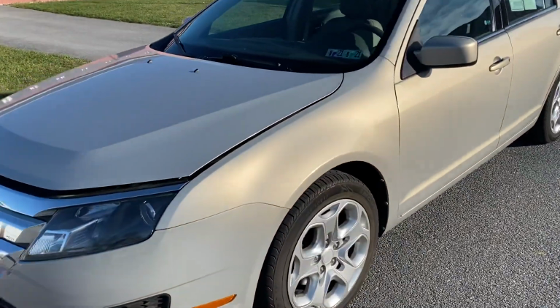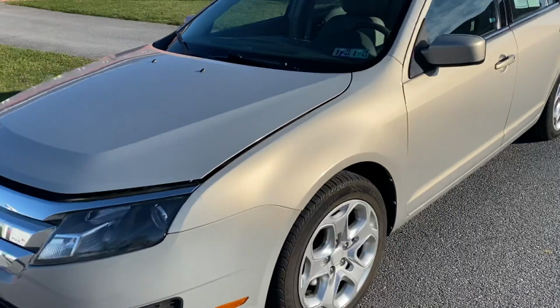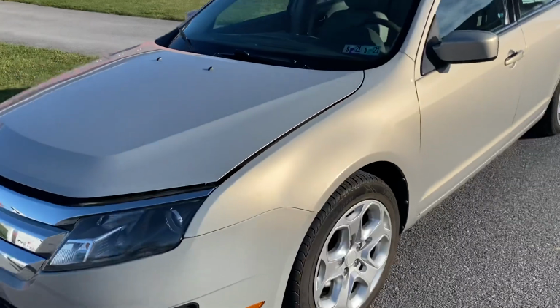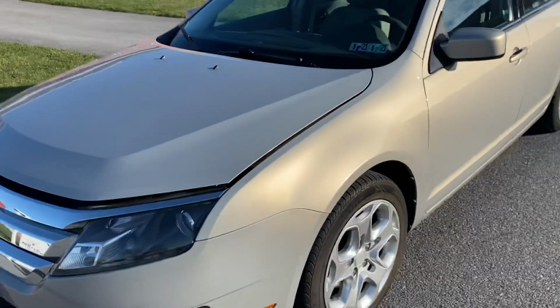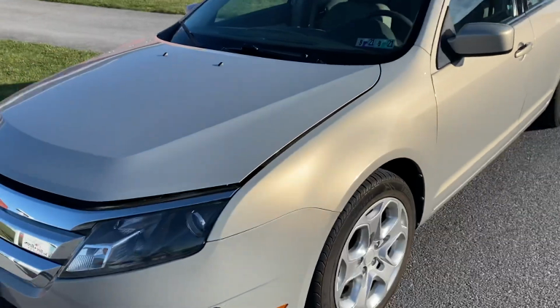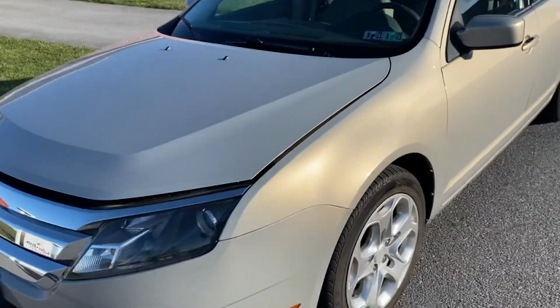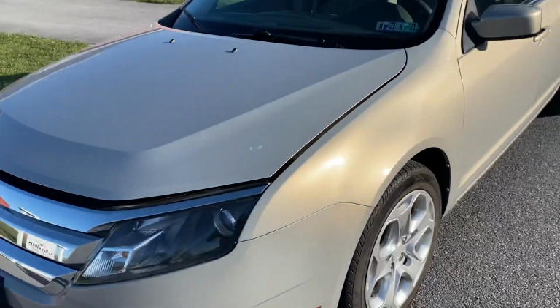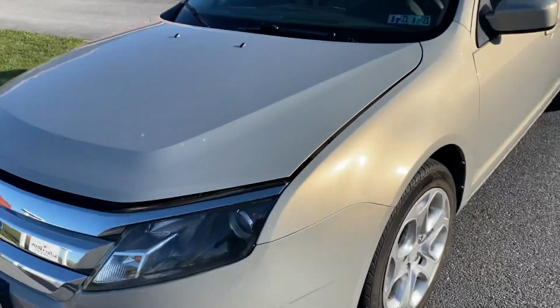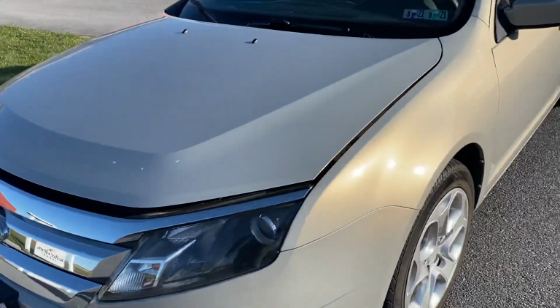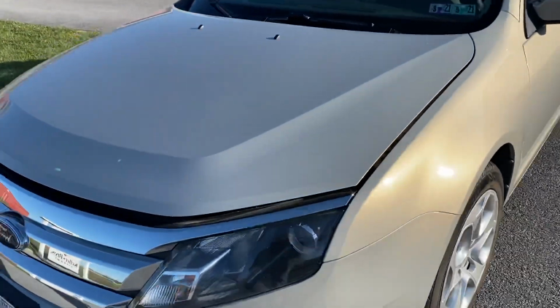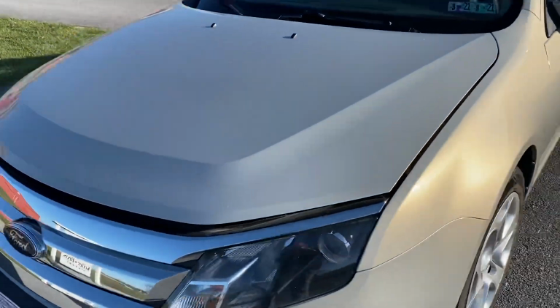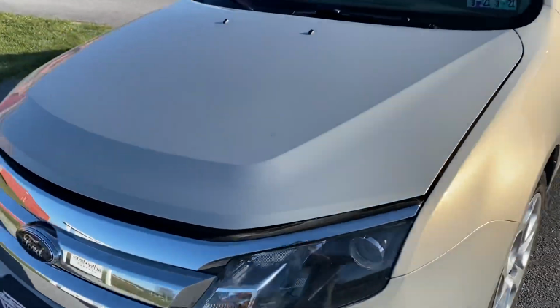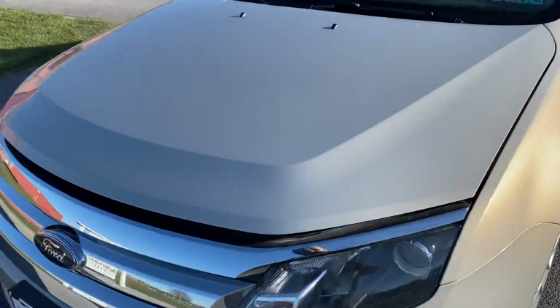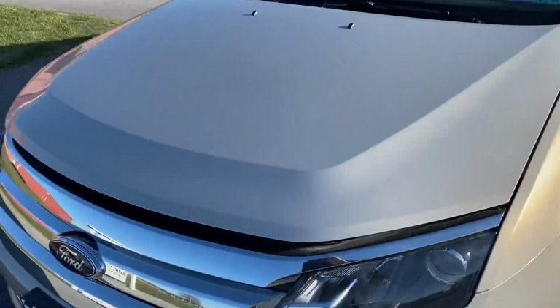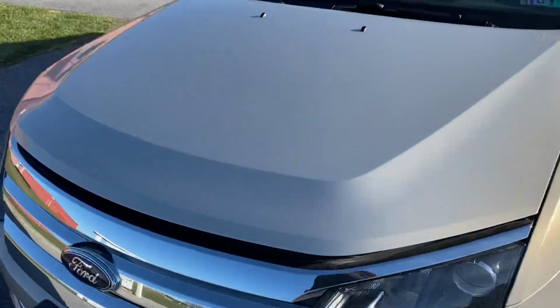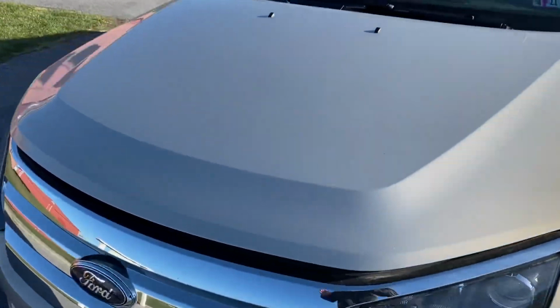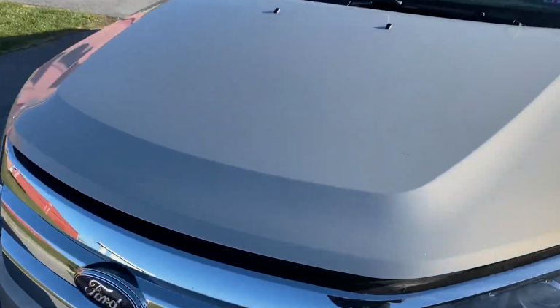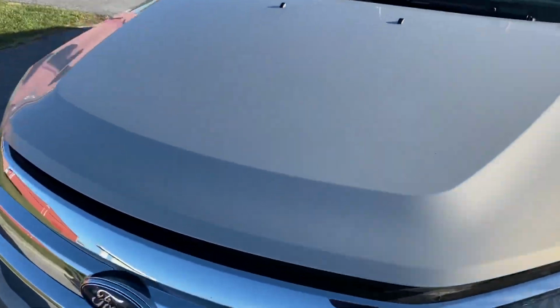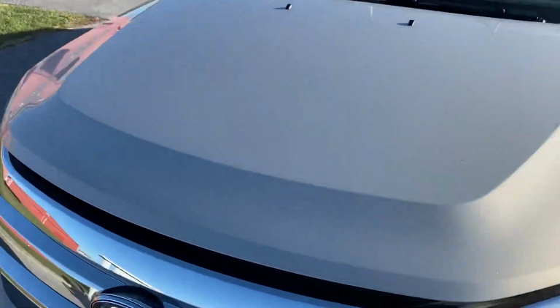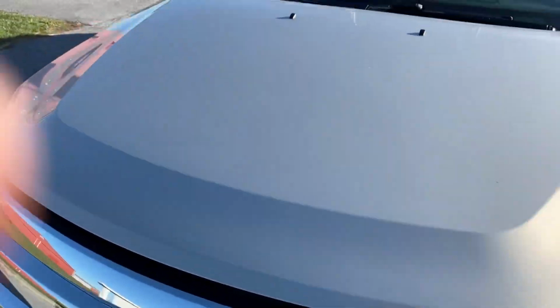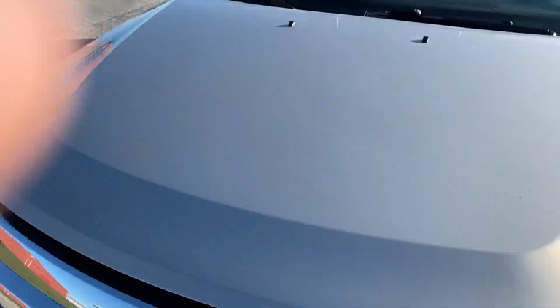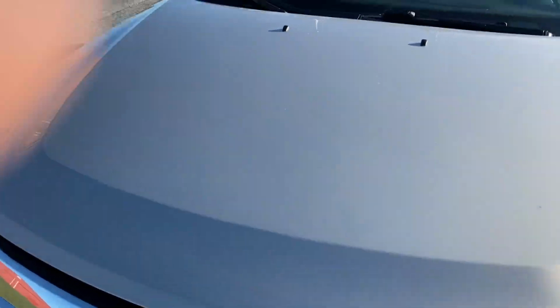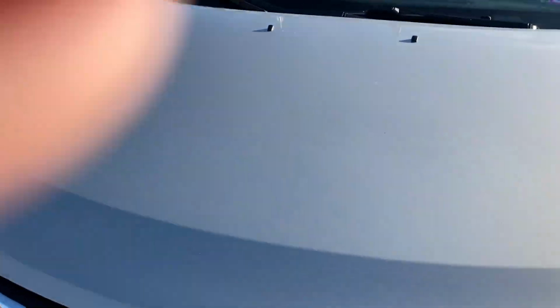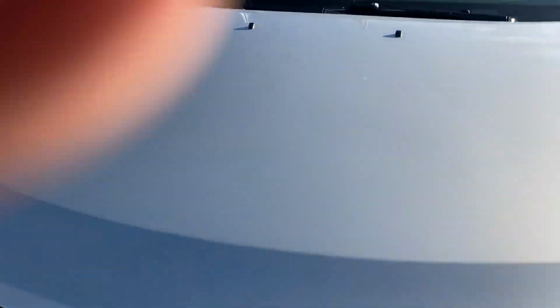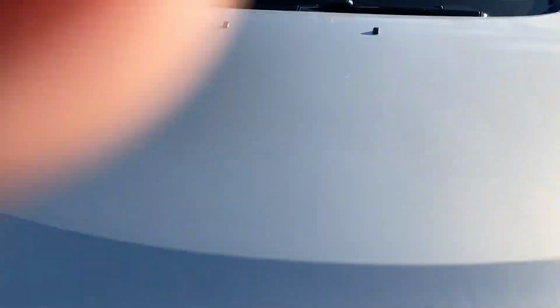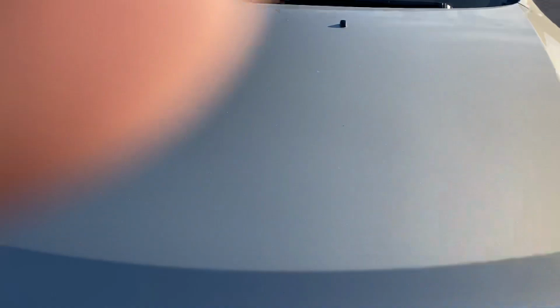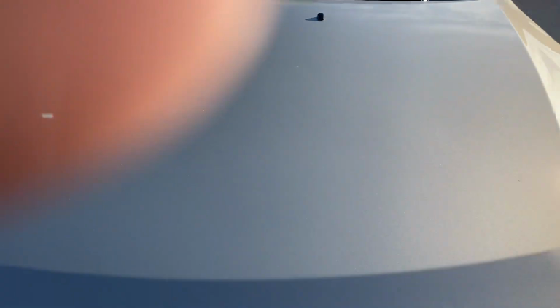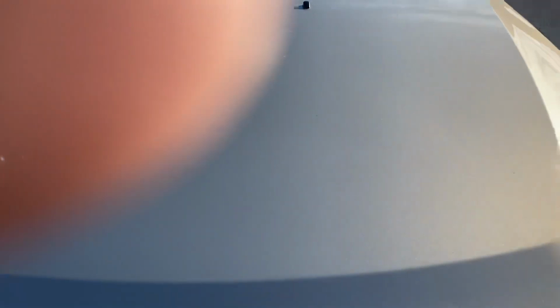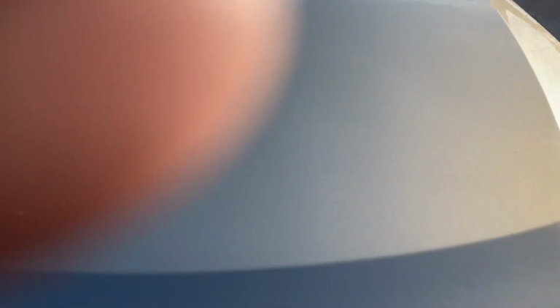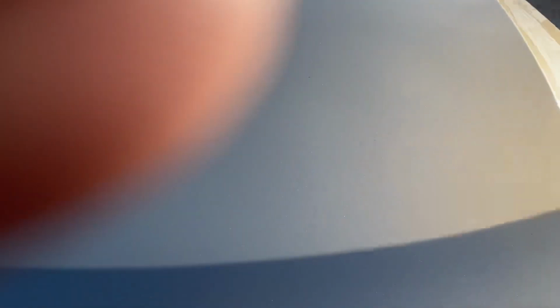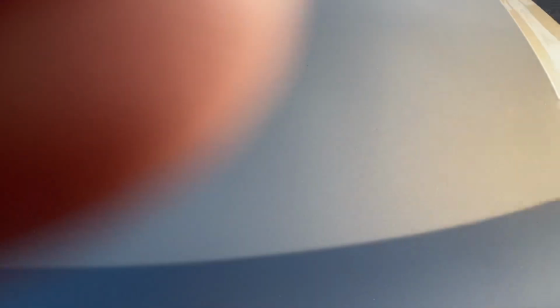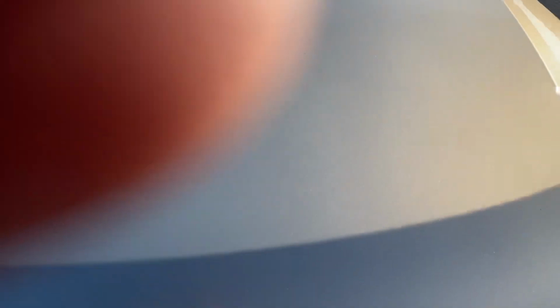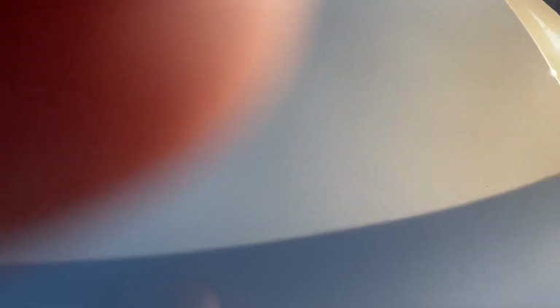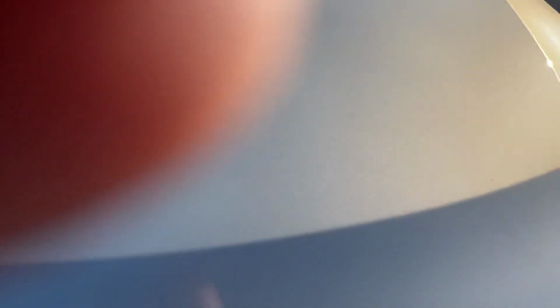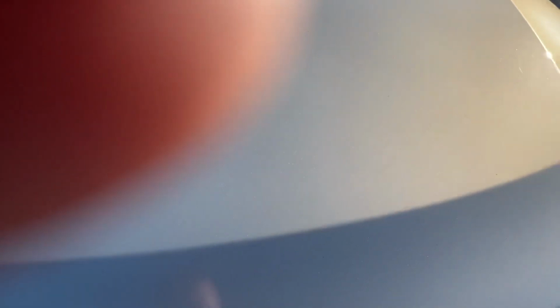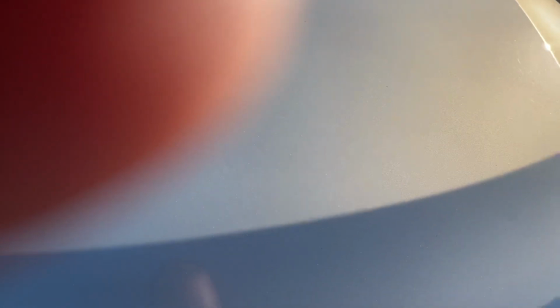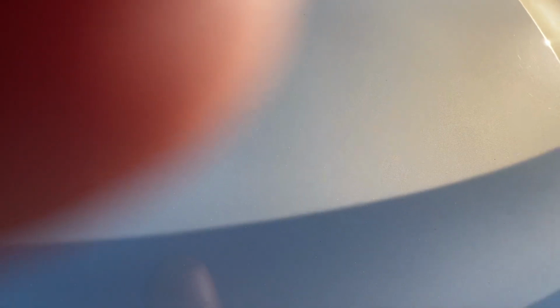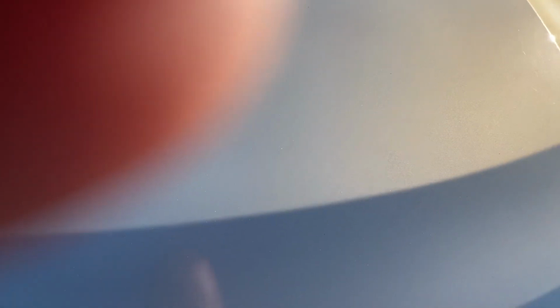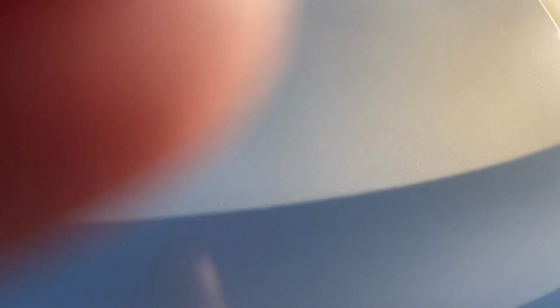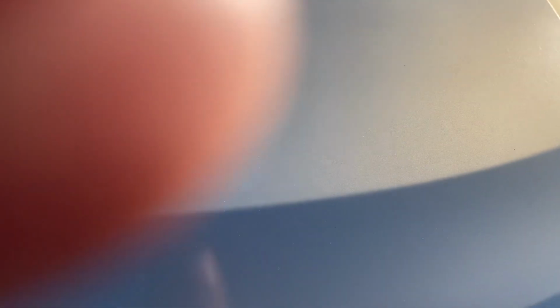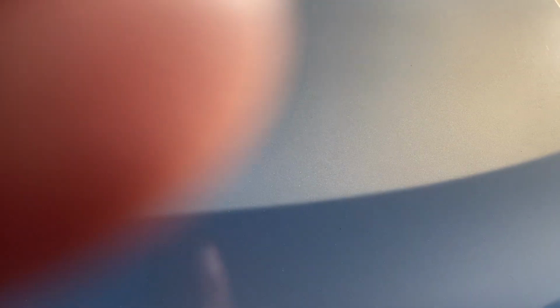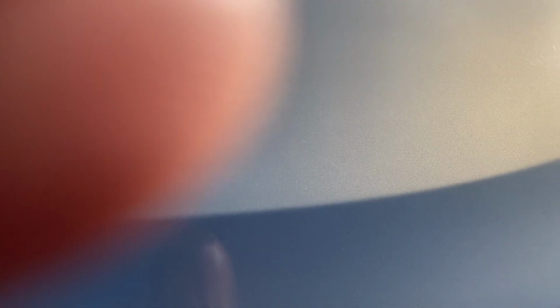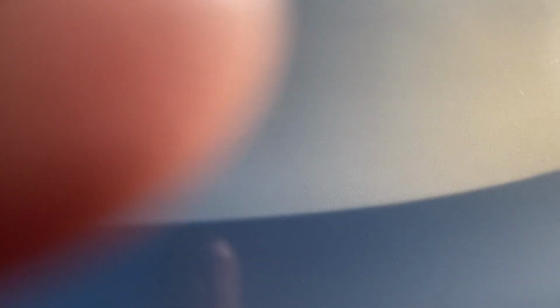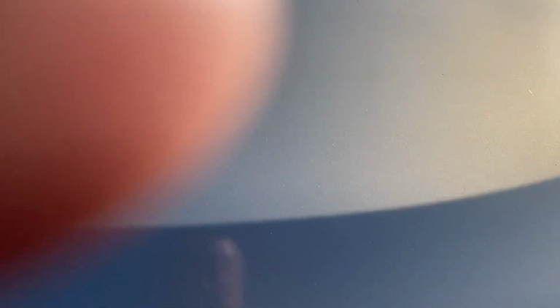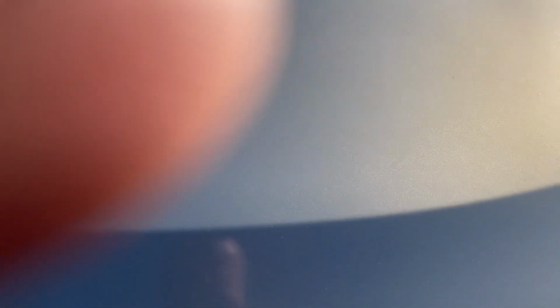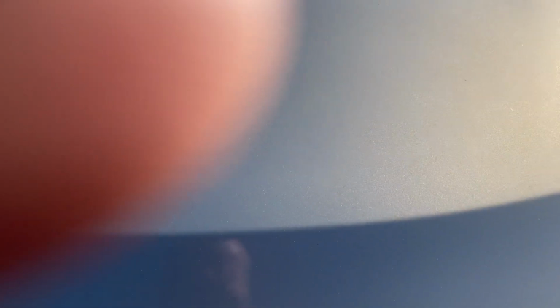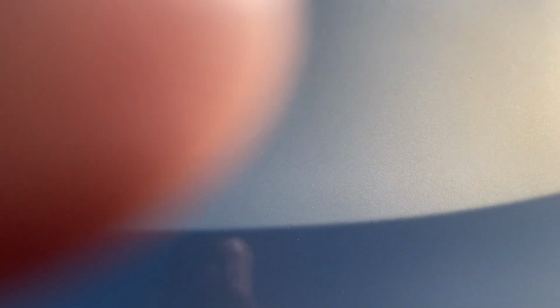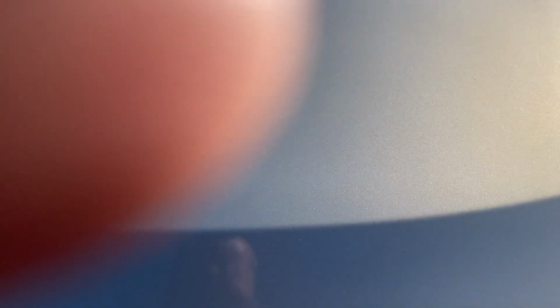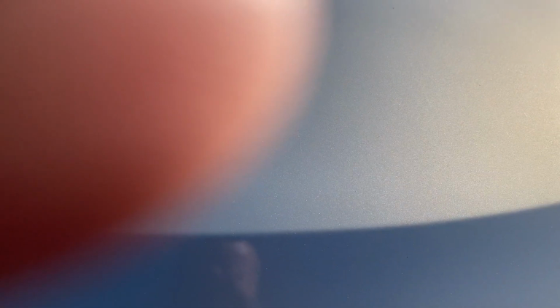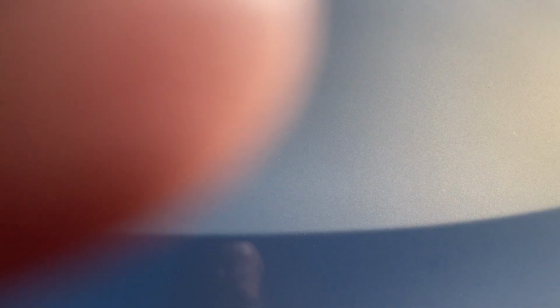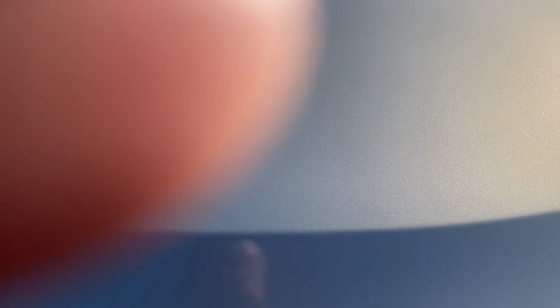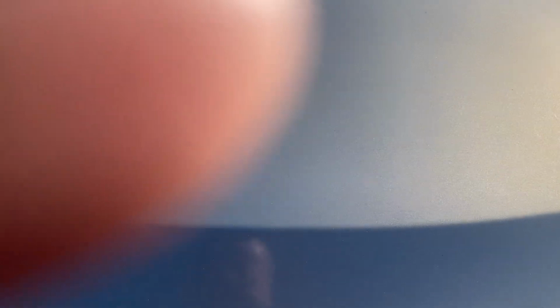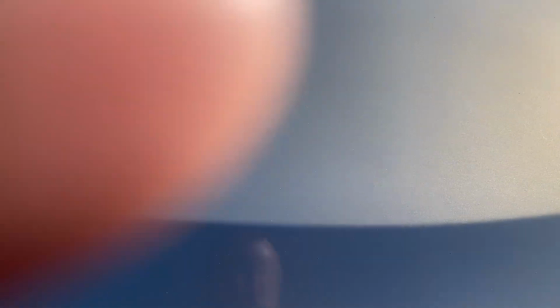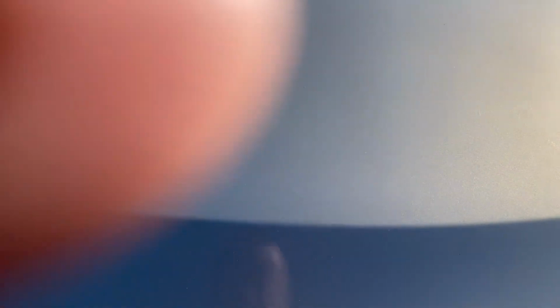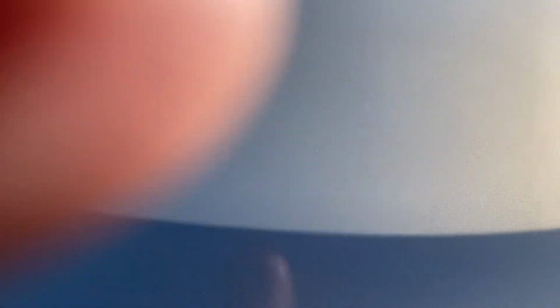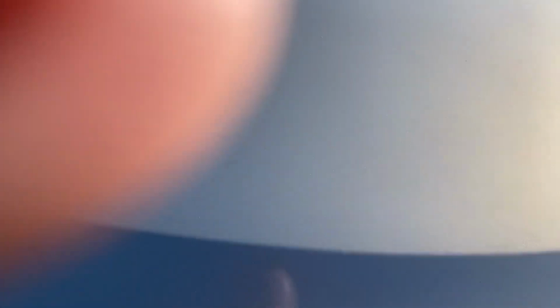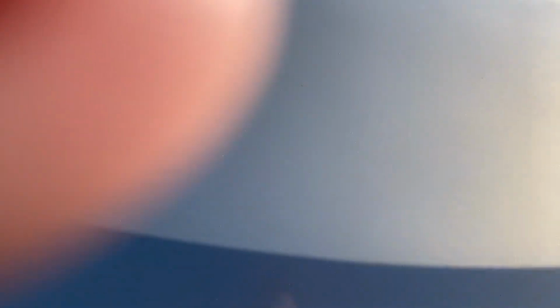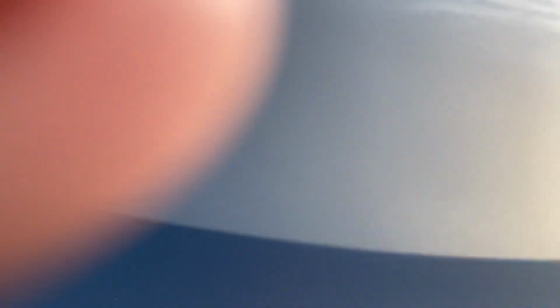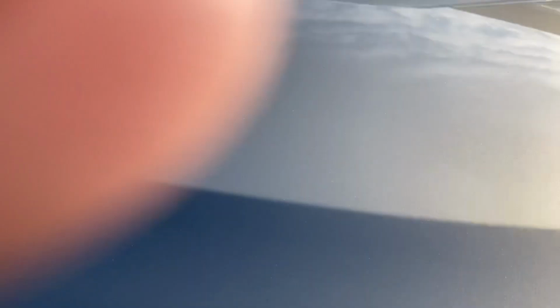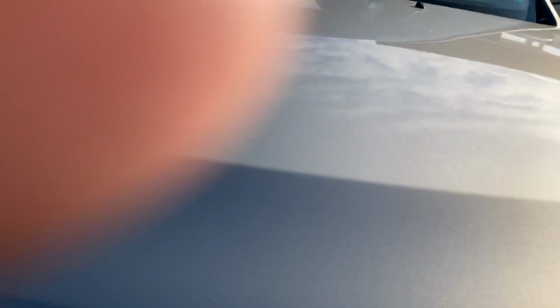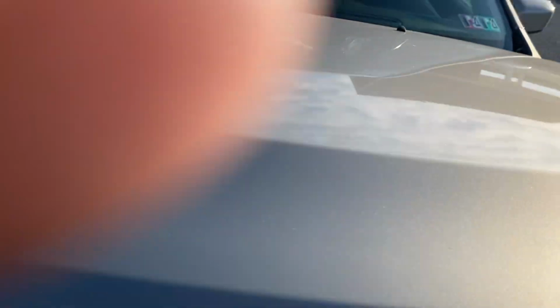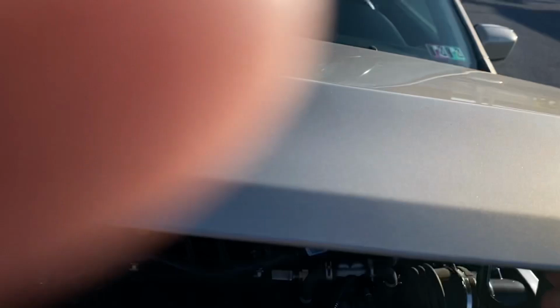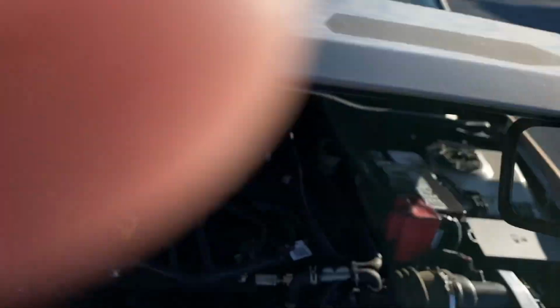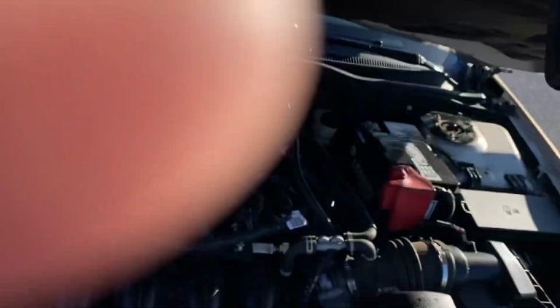The car drives fantastic, no issues, no lights, everything felt real tight. The clutch felt very good in it.